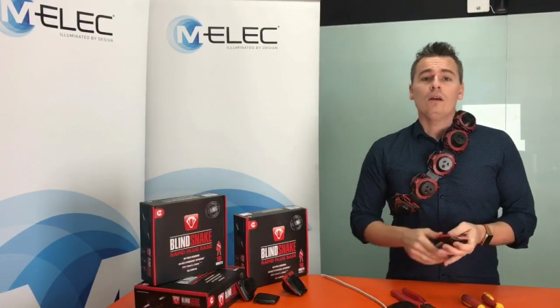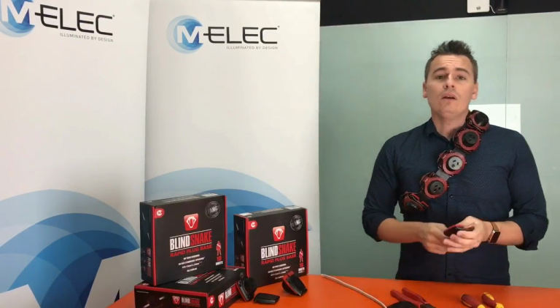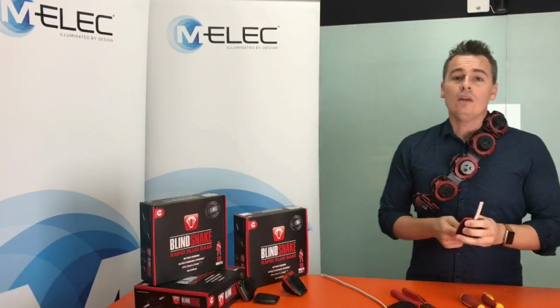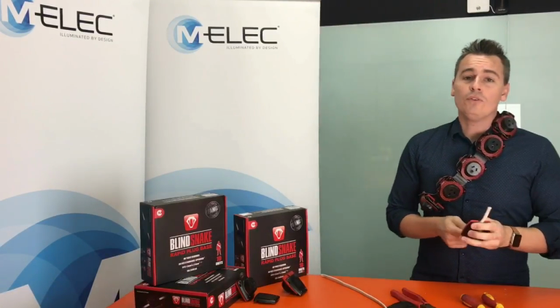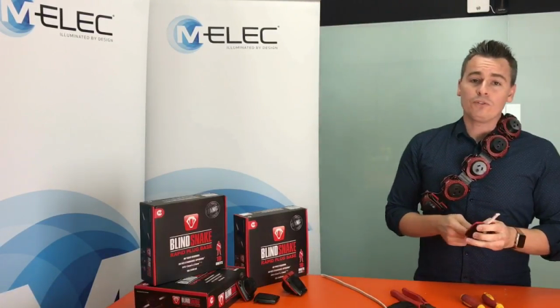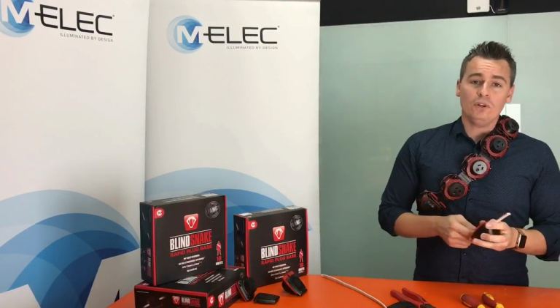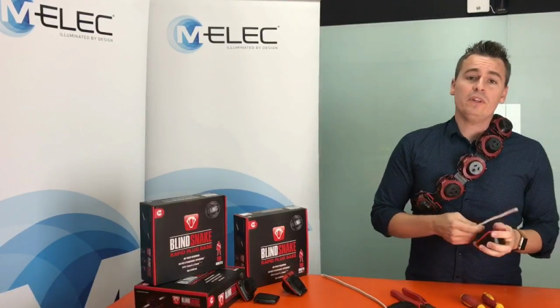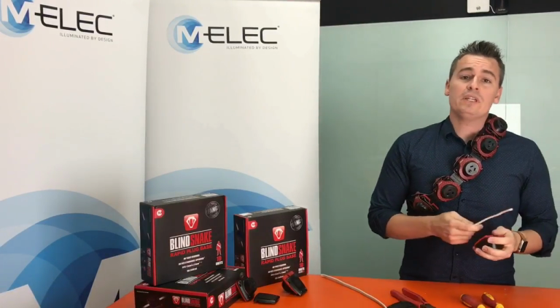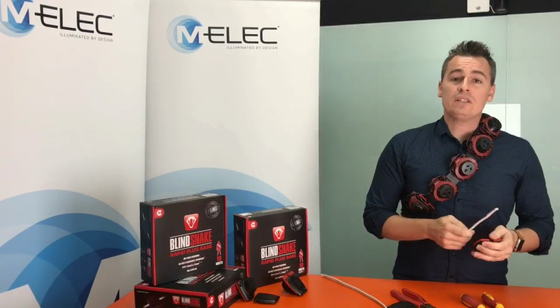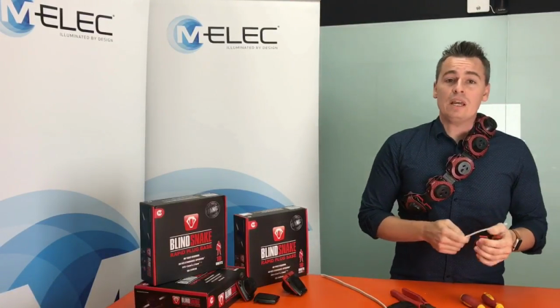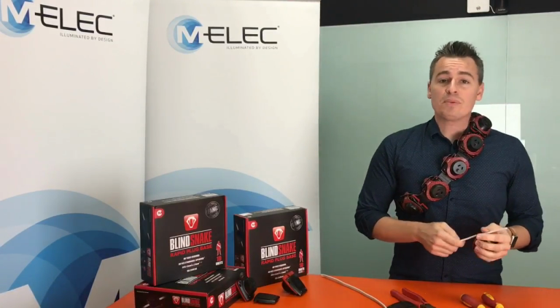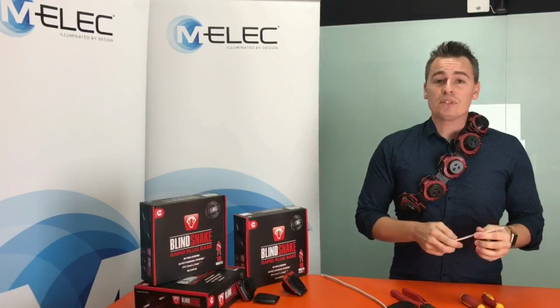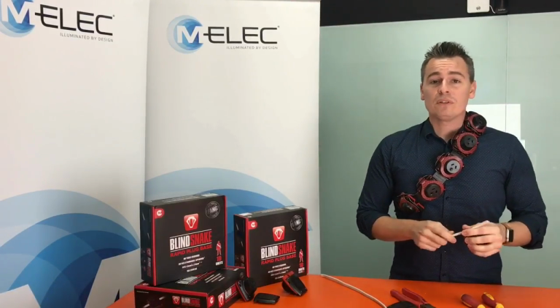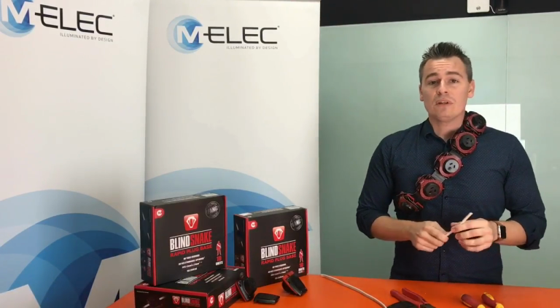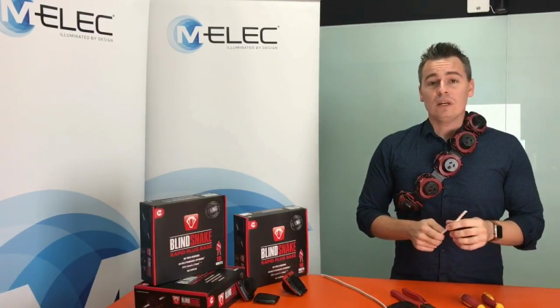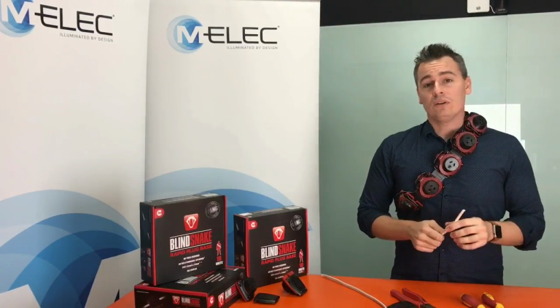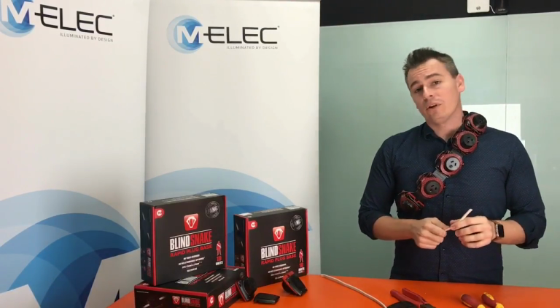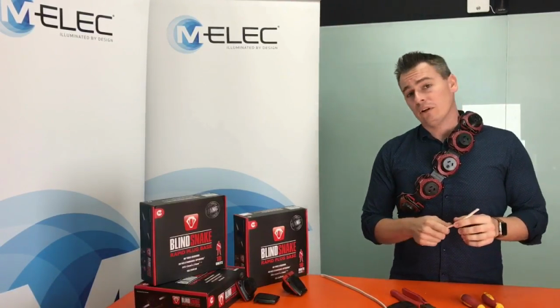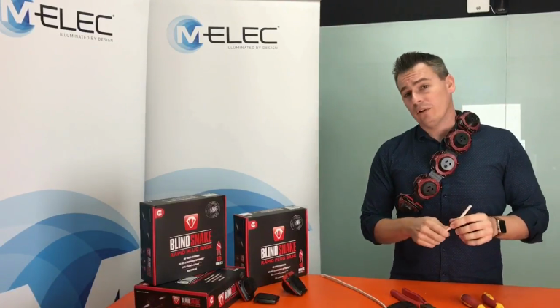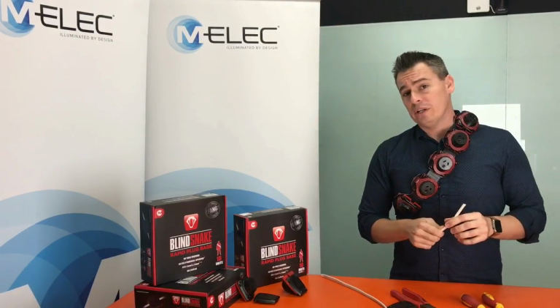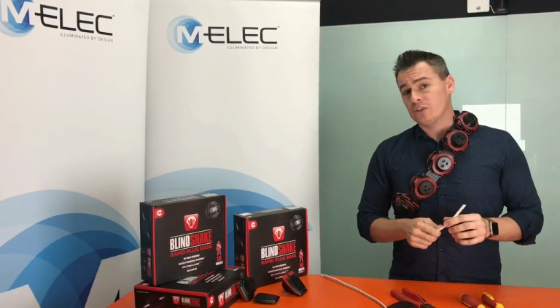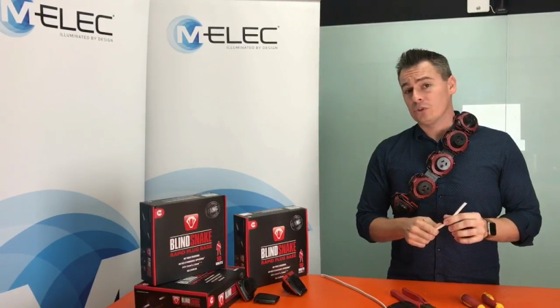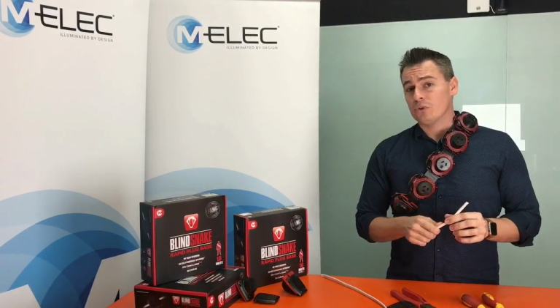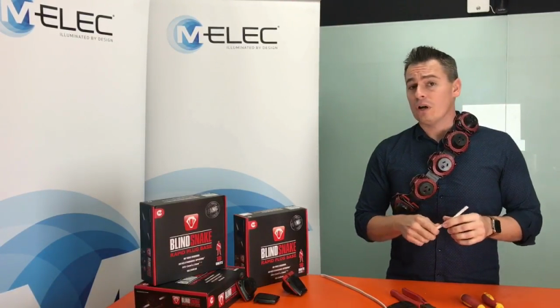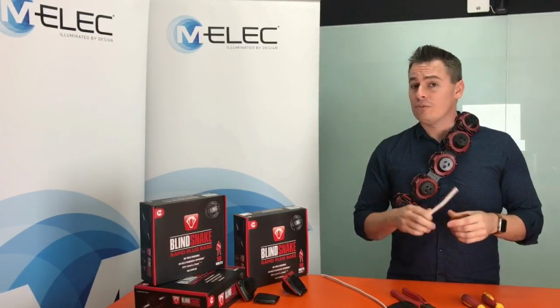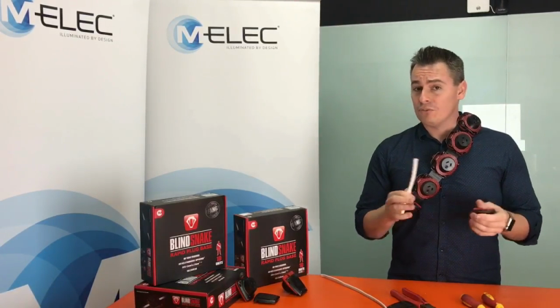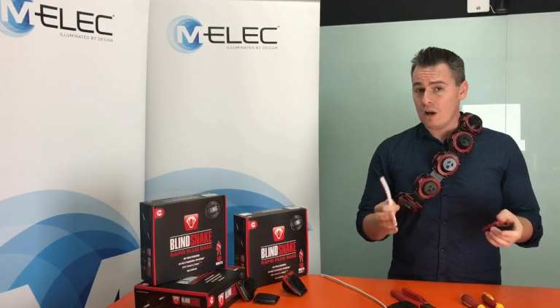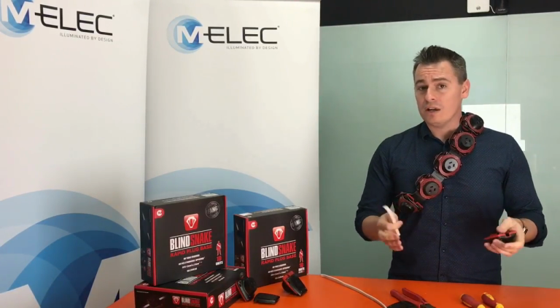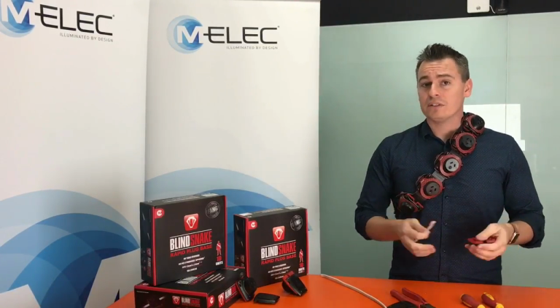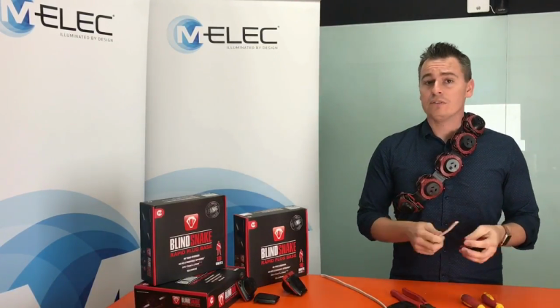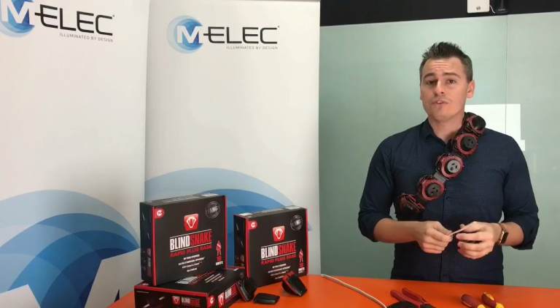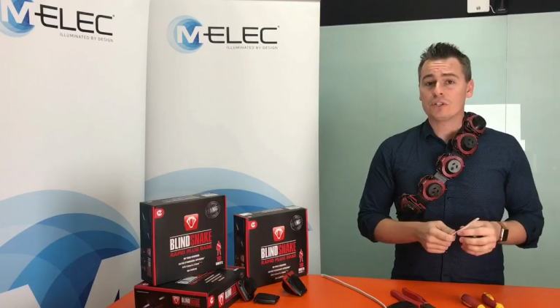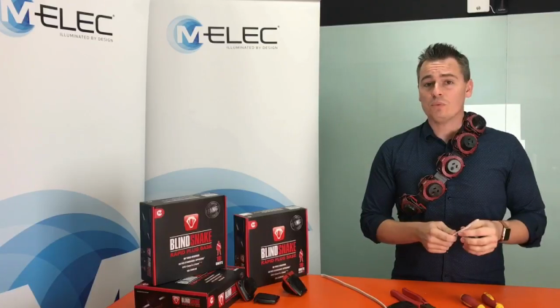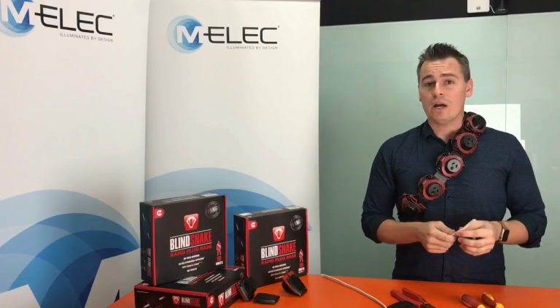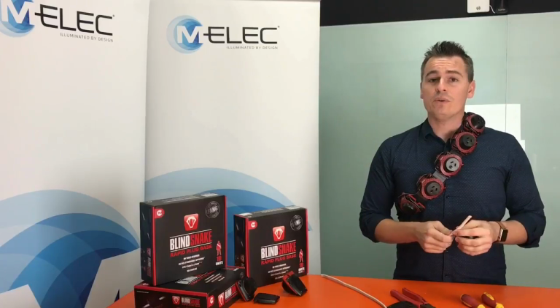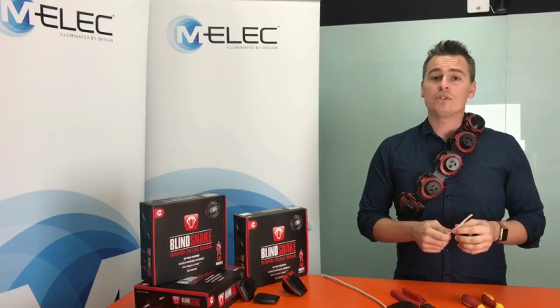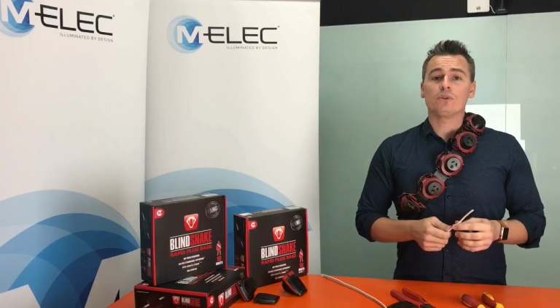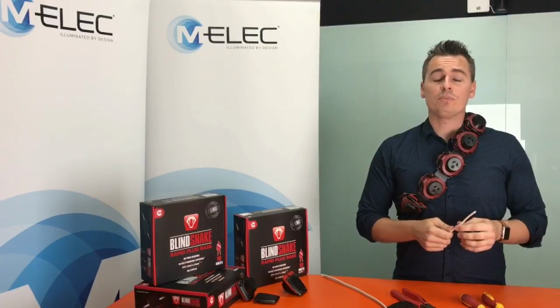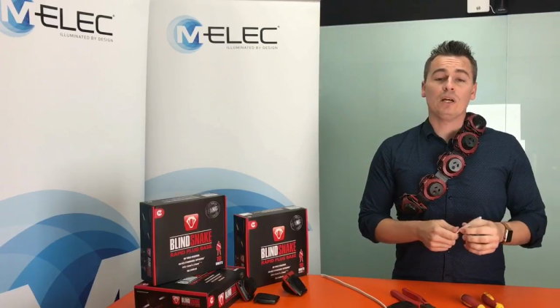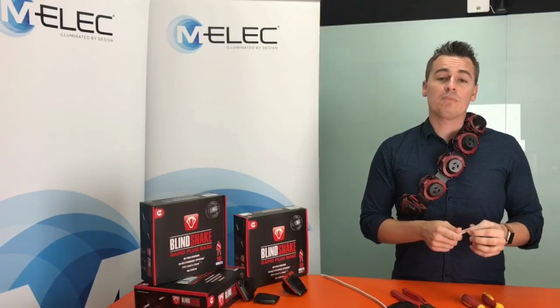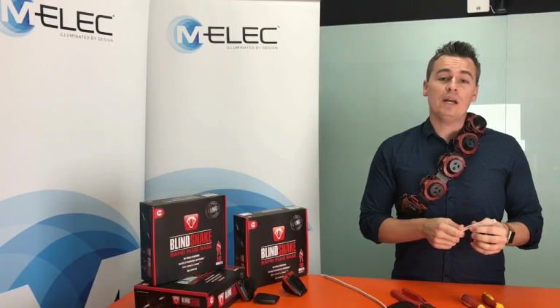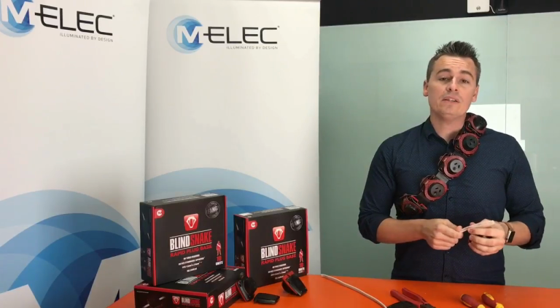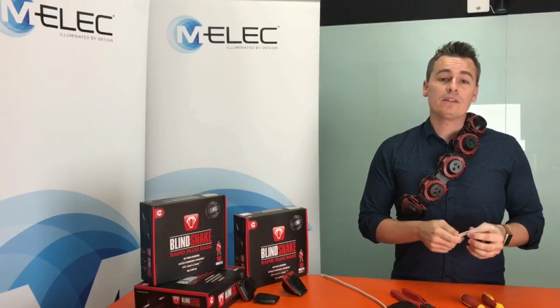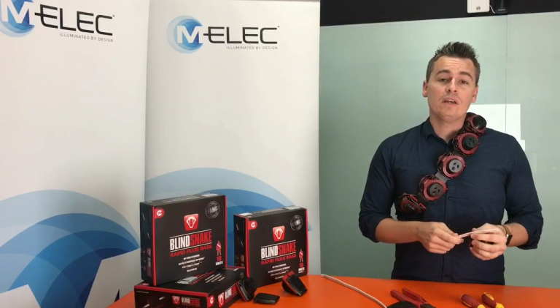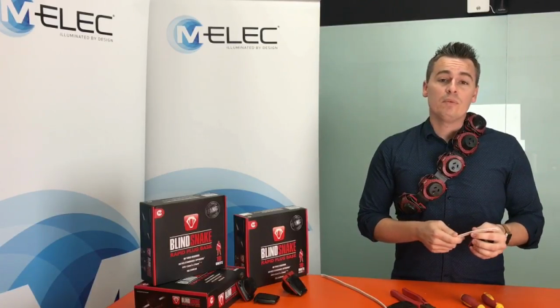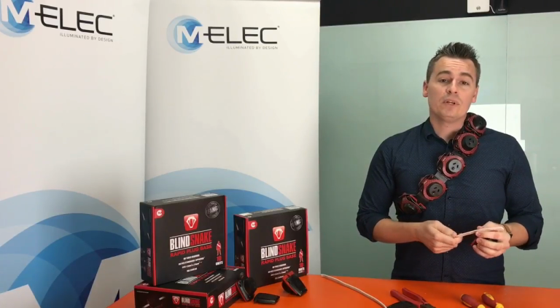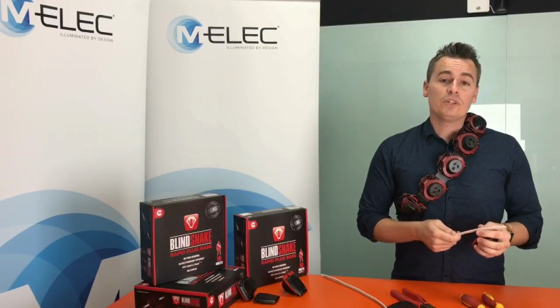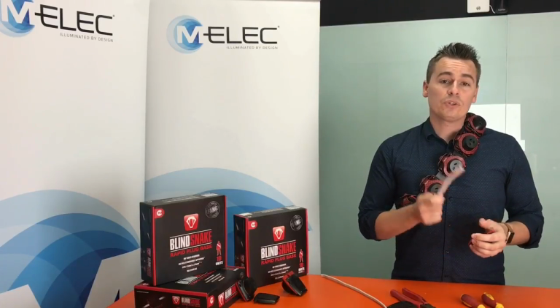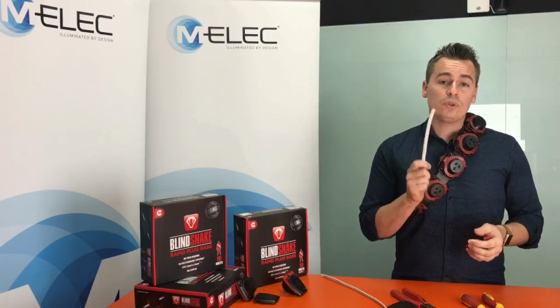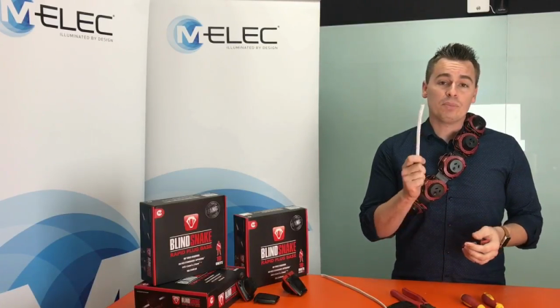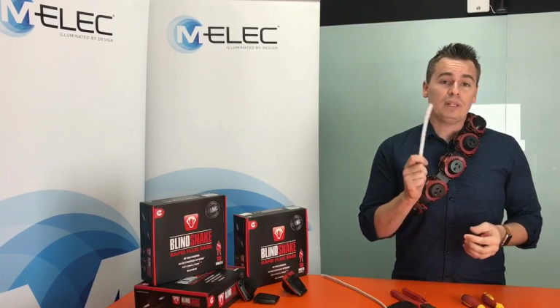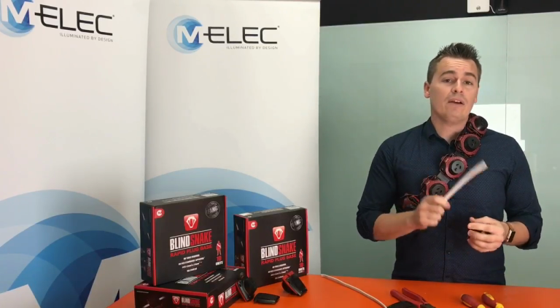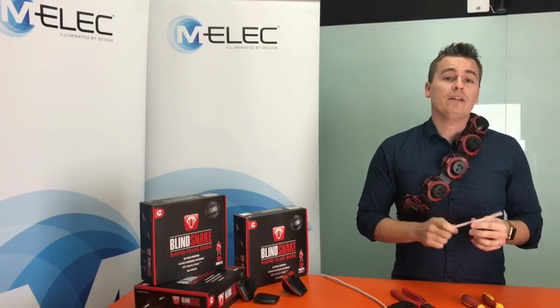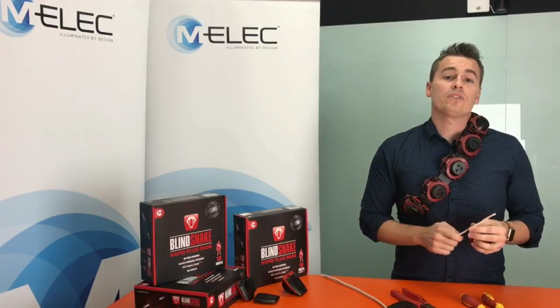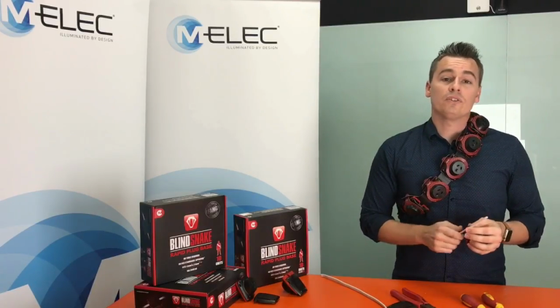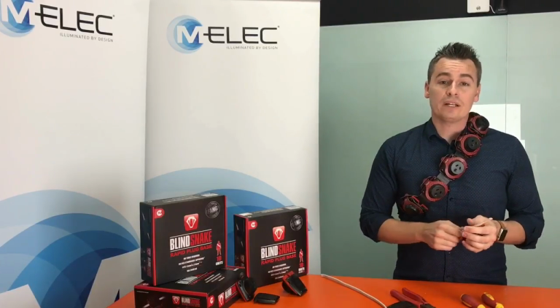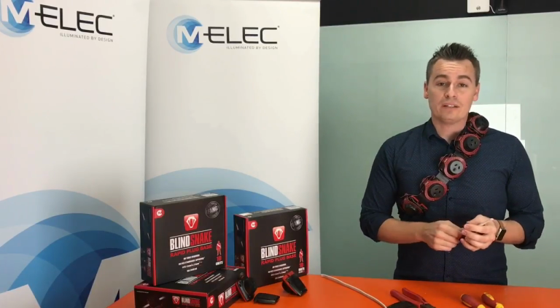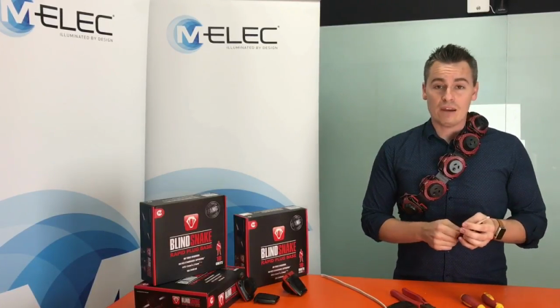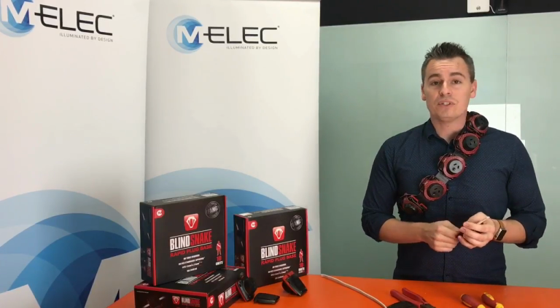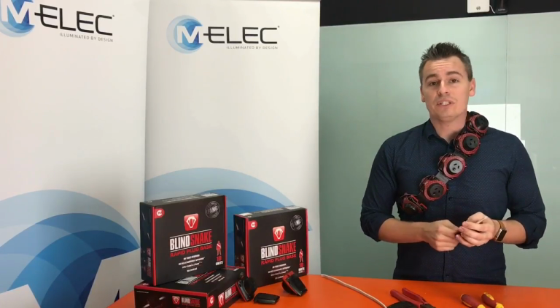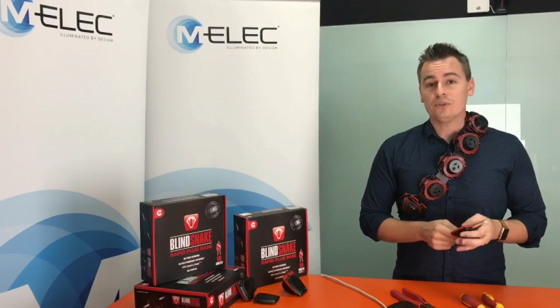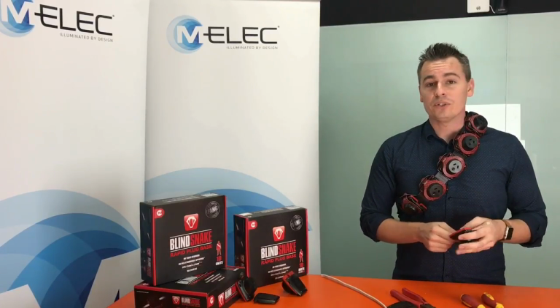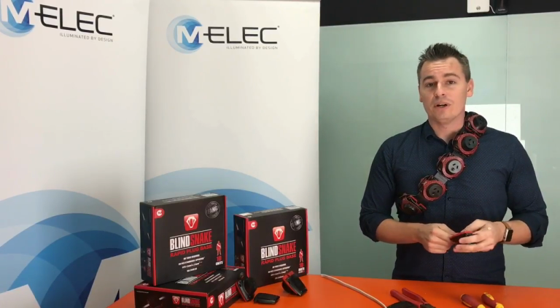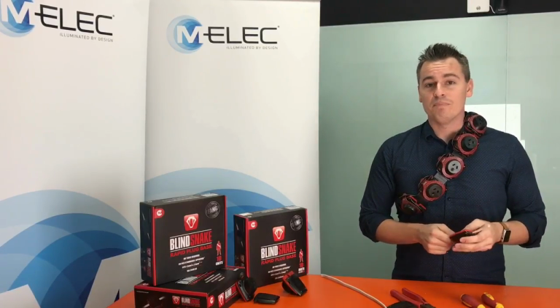If you follow these steps it'll not only ensure a fast and efficient way to install the plug base but ensure the polarity is correct every single time.